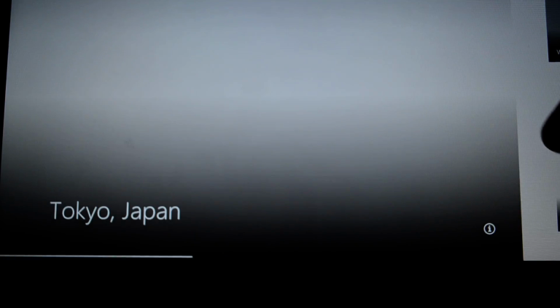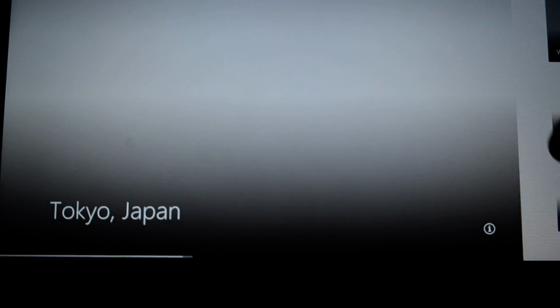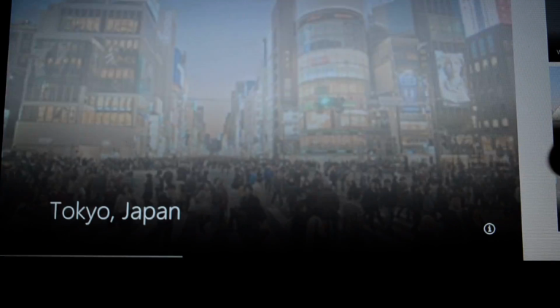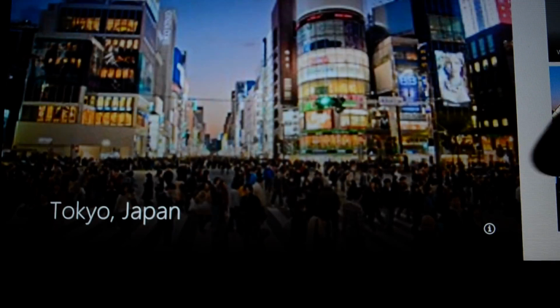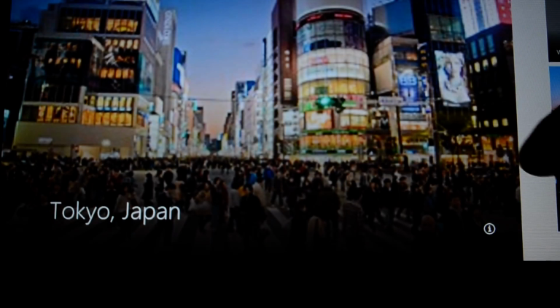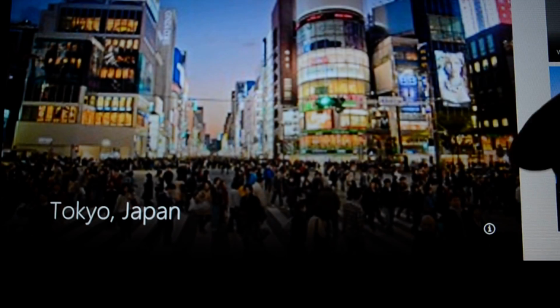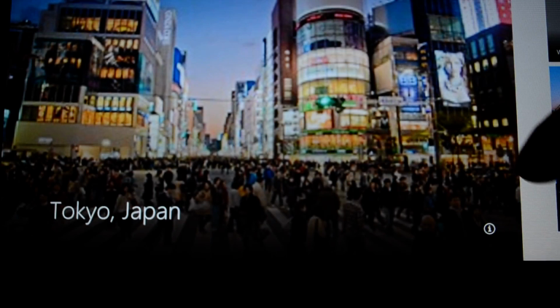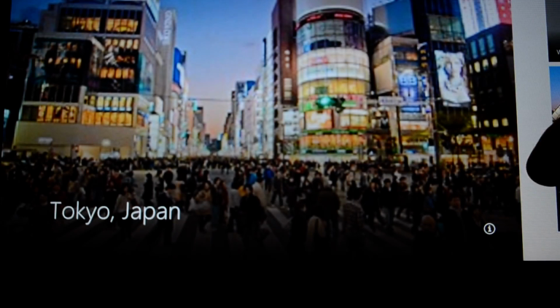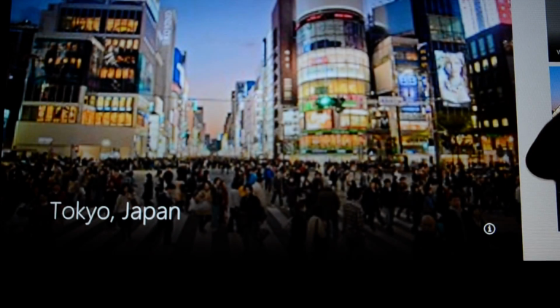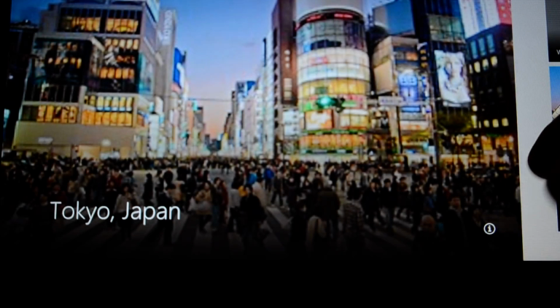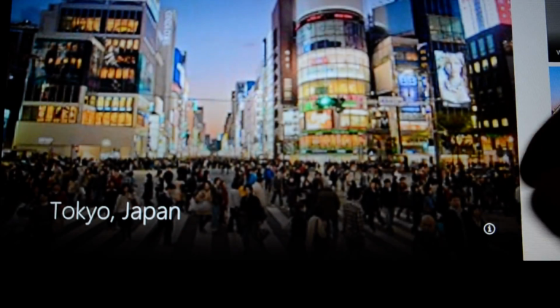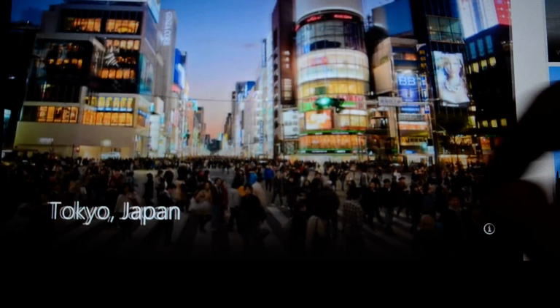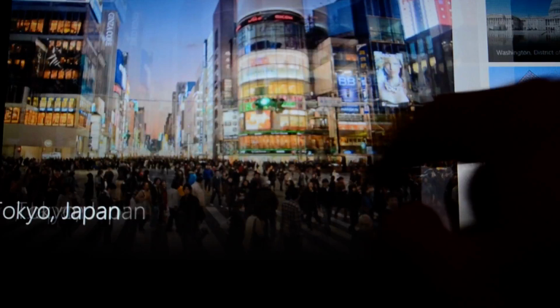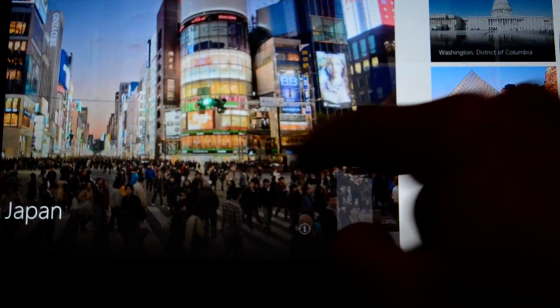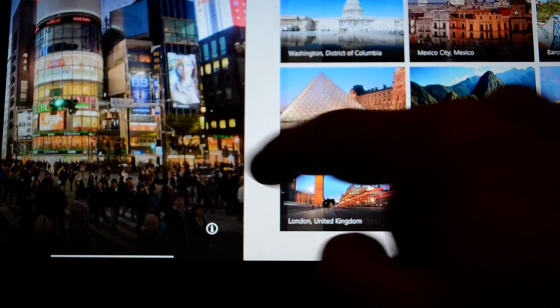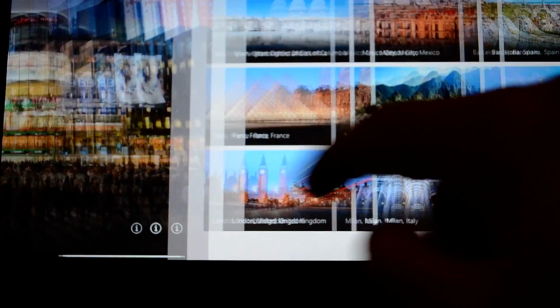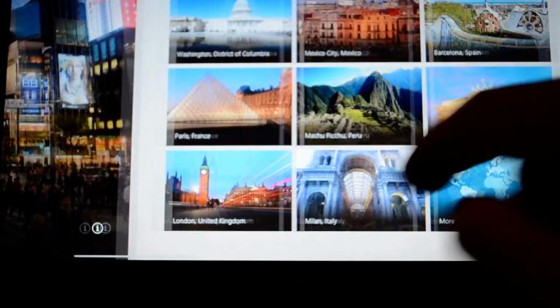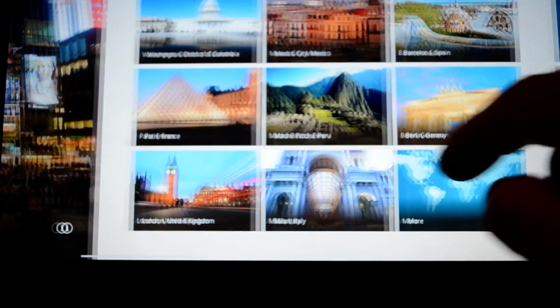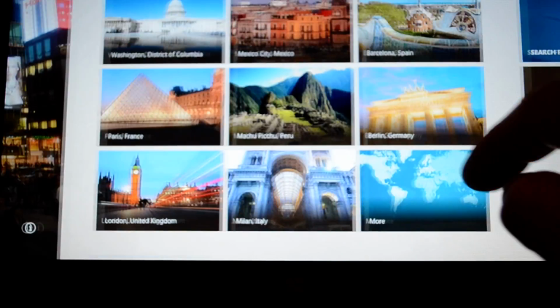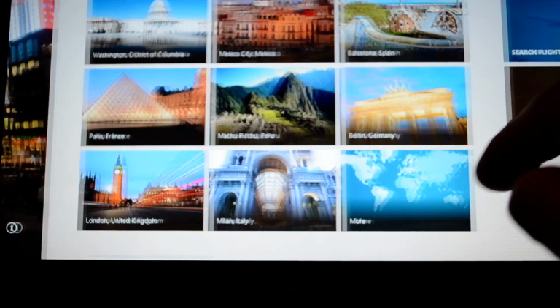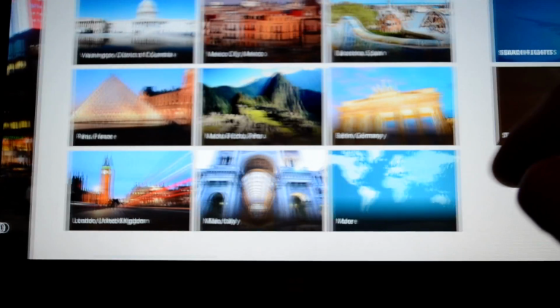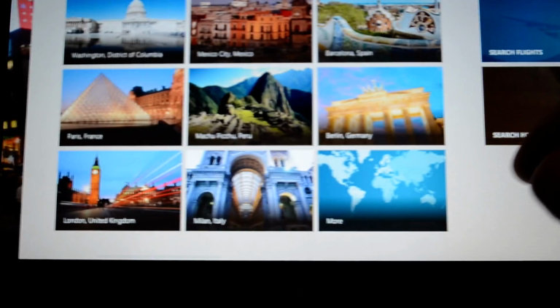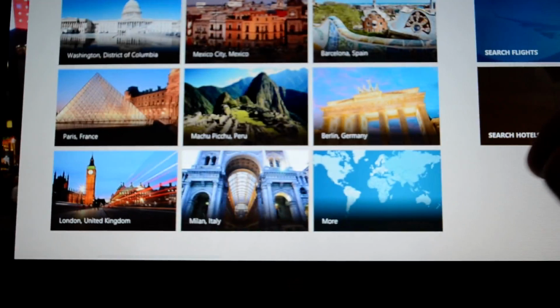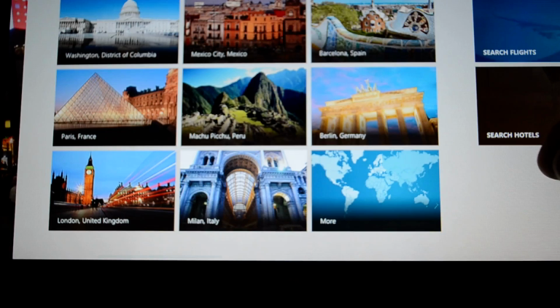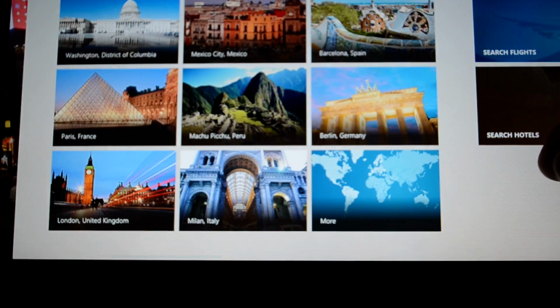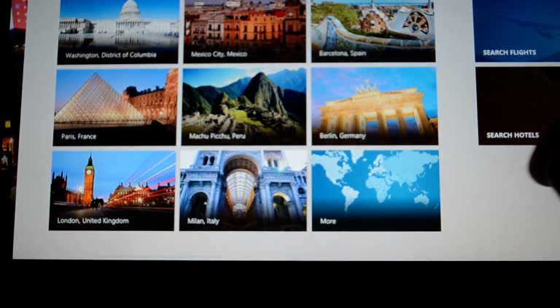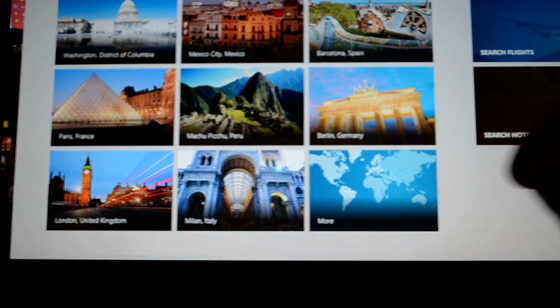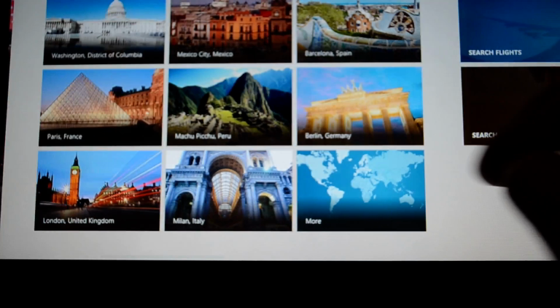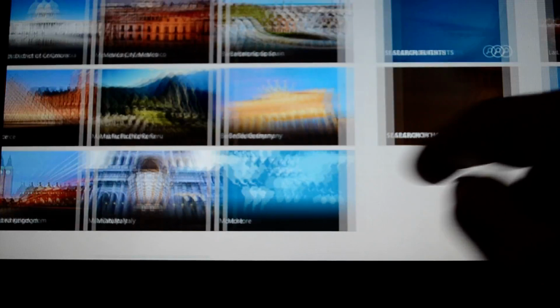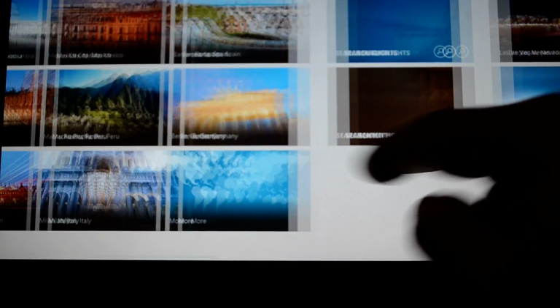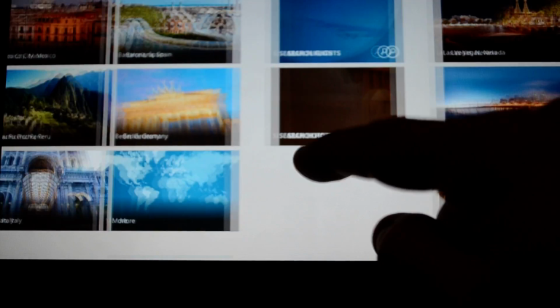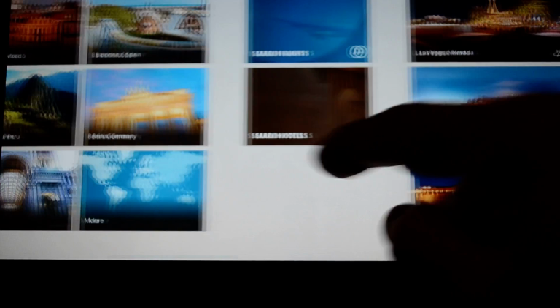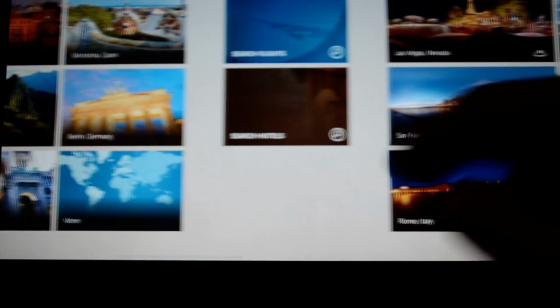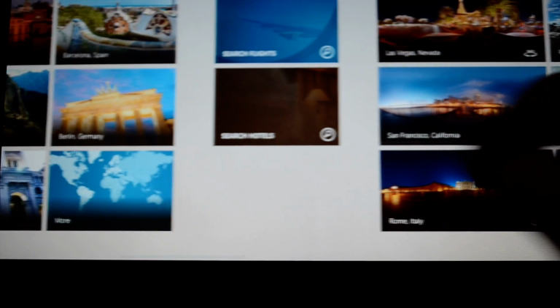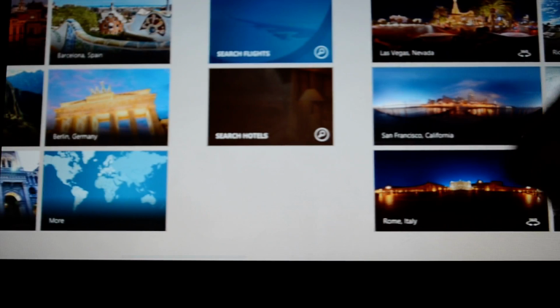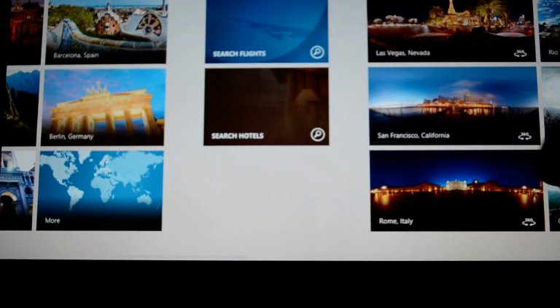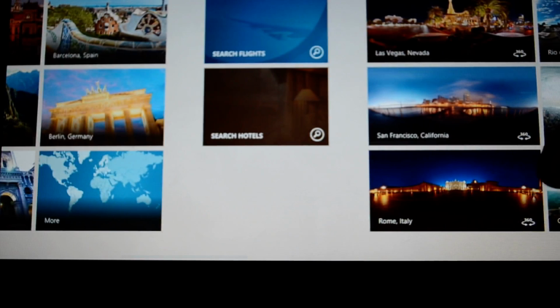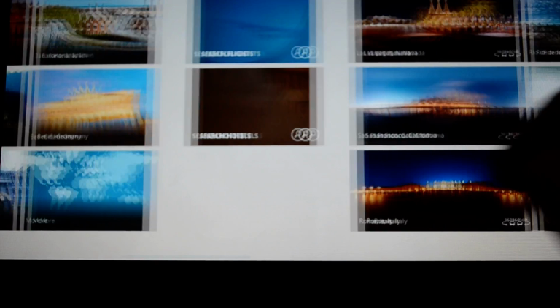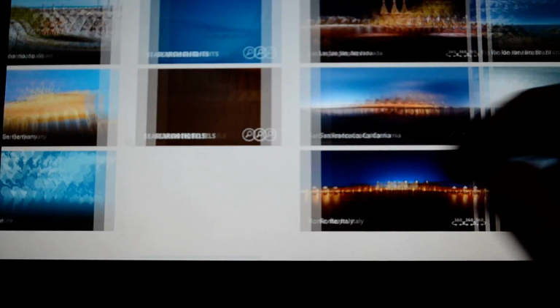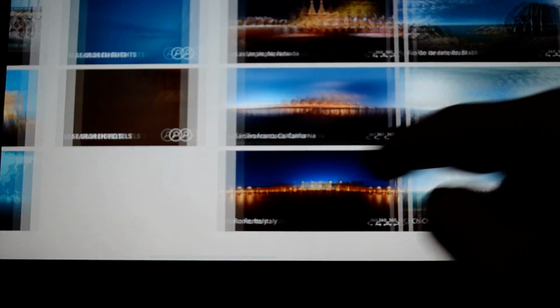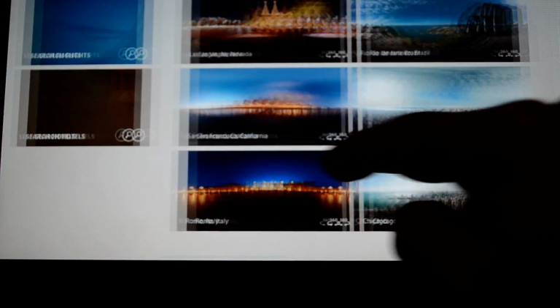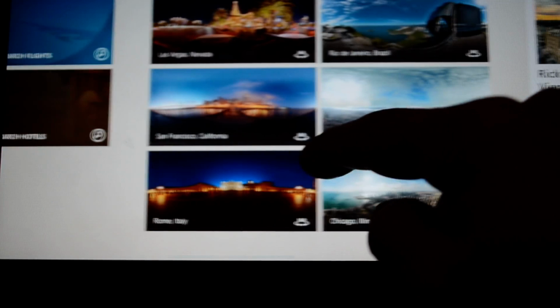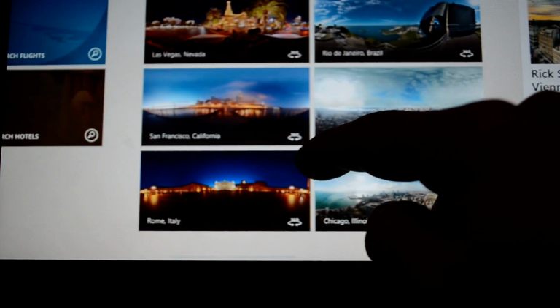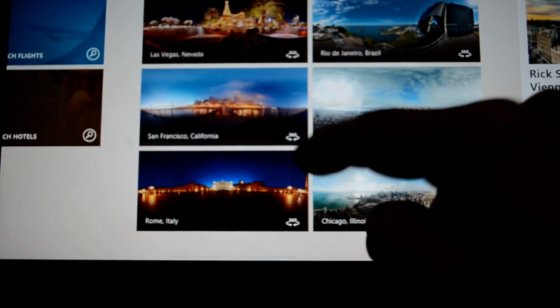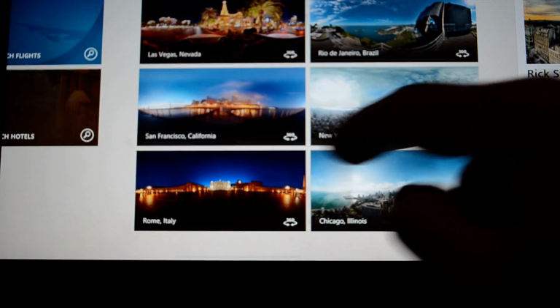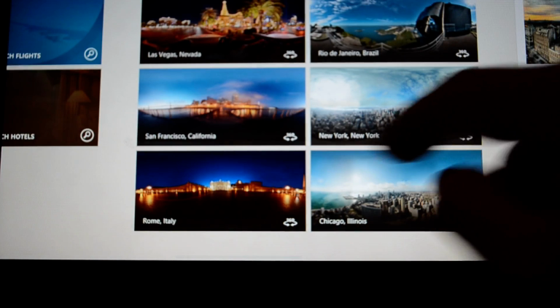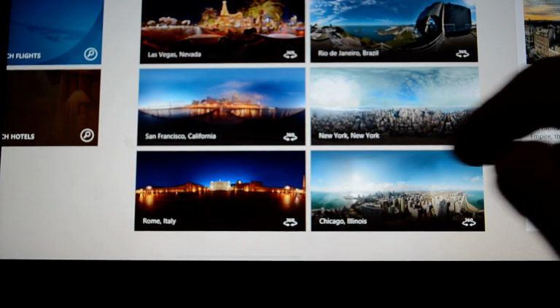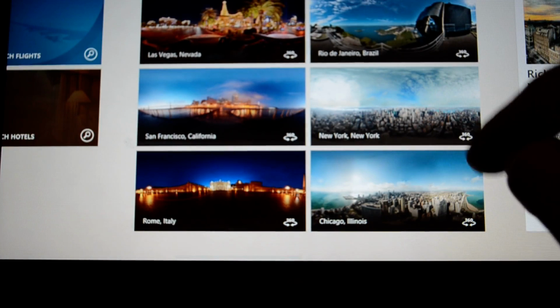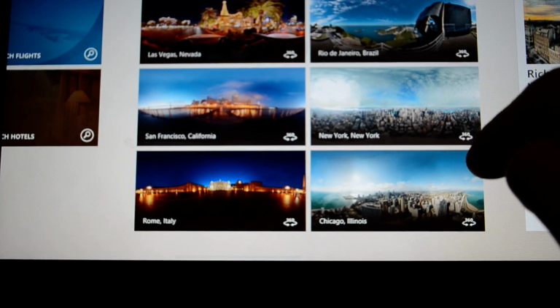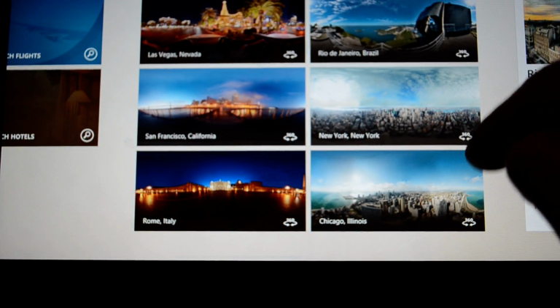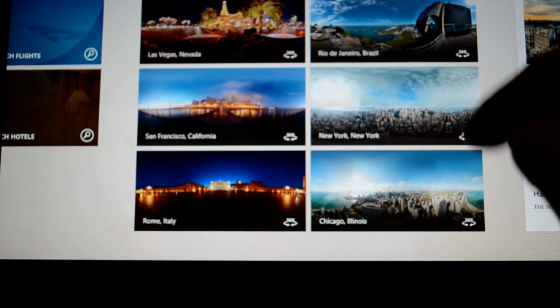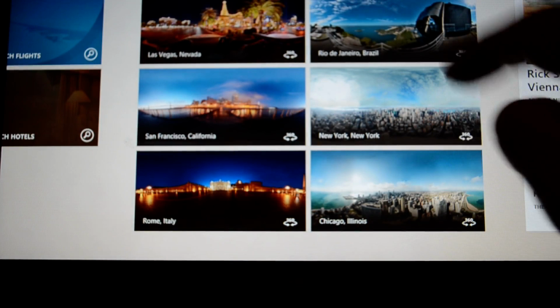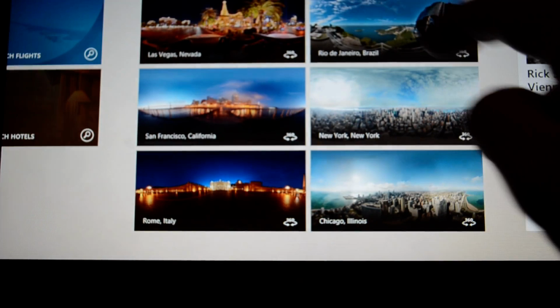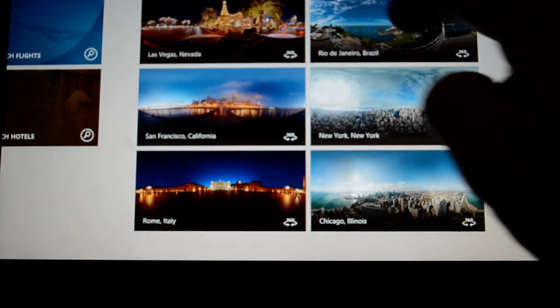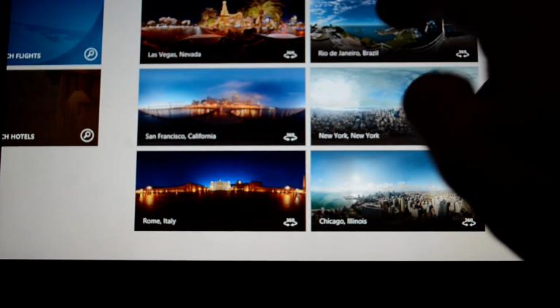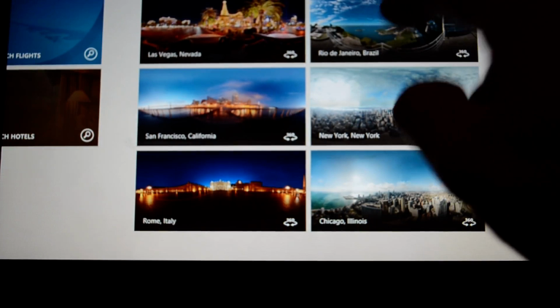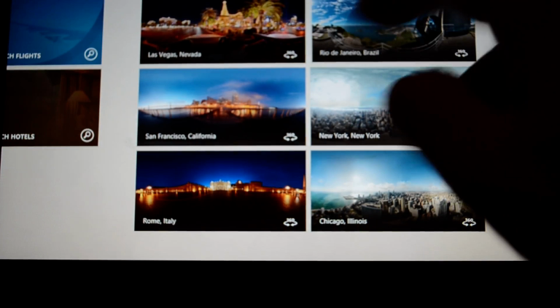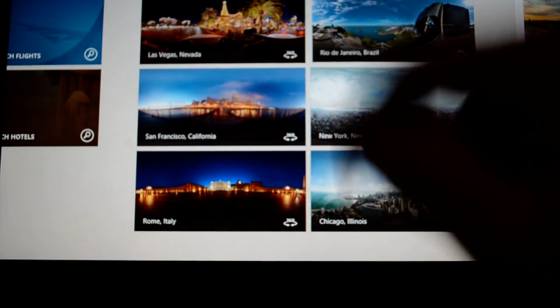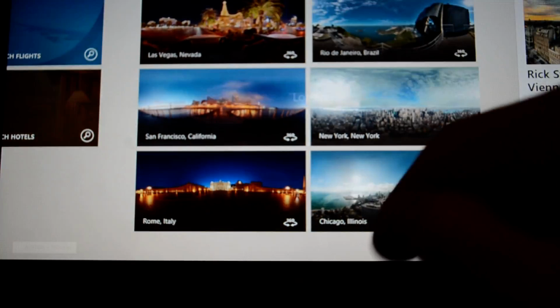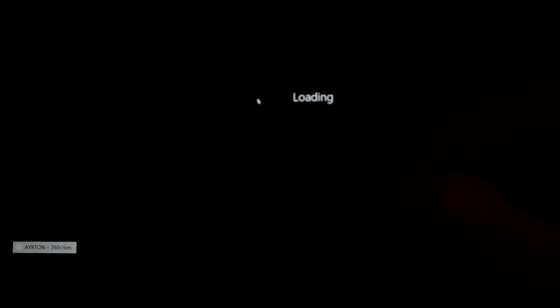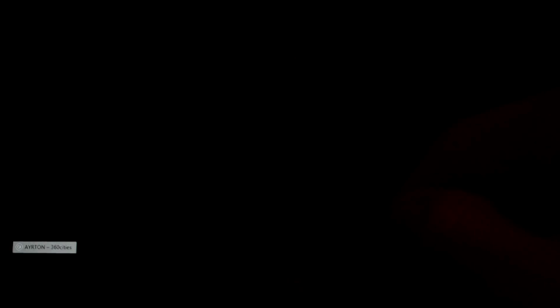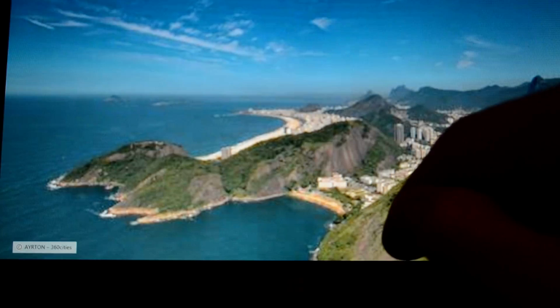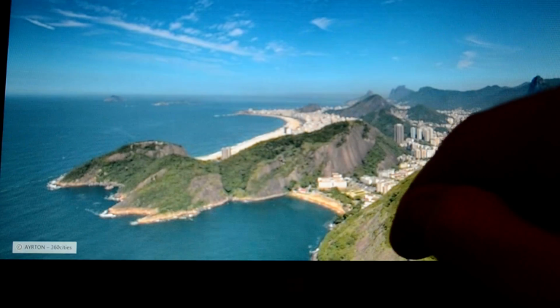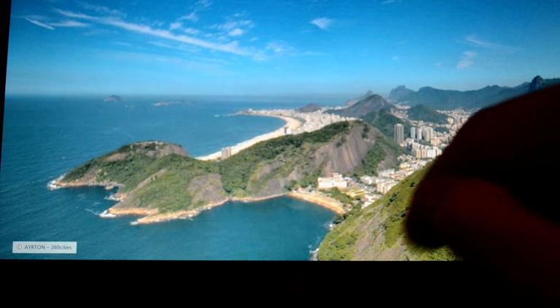So we'll go back and choose a different picture so you can see some of the other panoramas that are up there. This time we'll choose Rio.